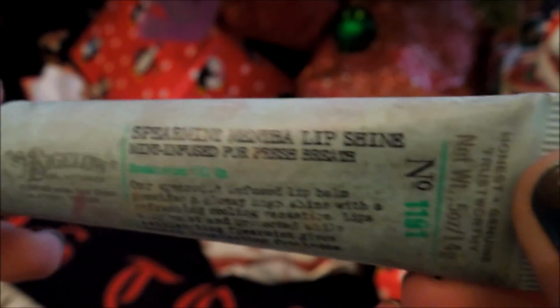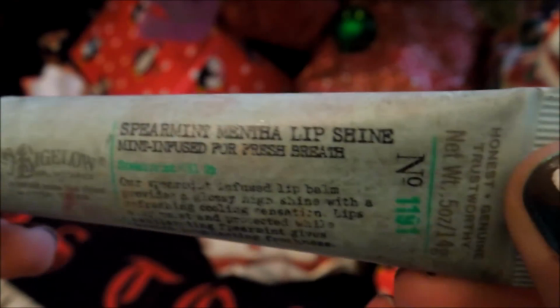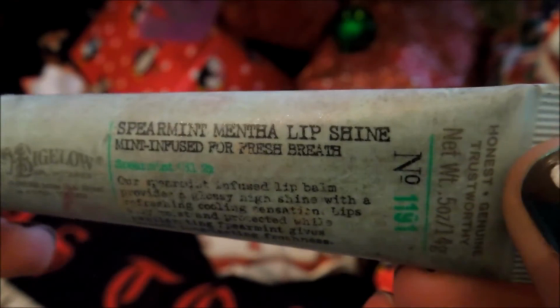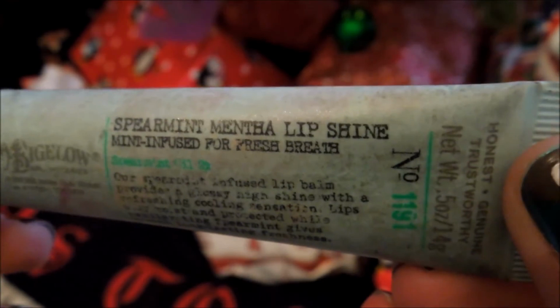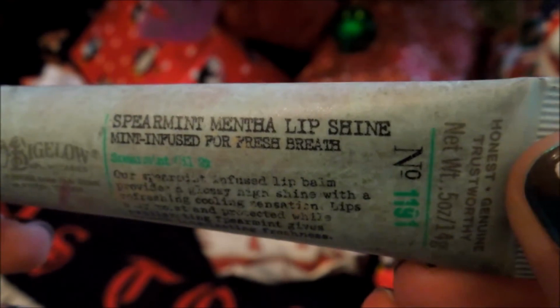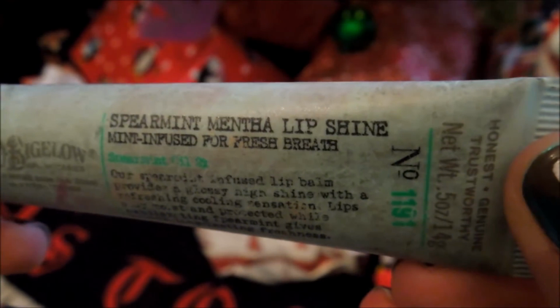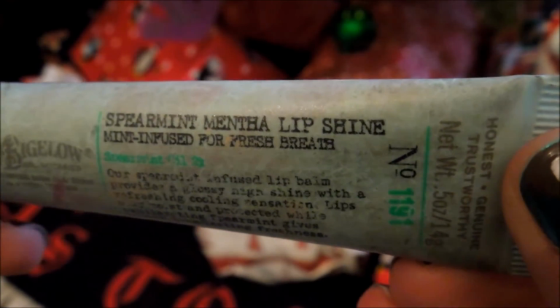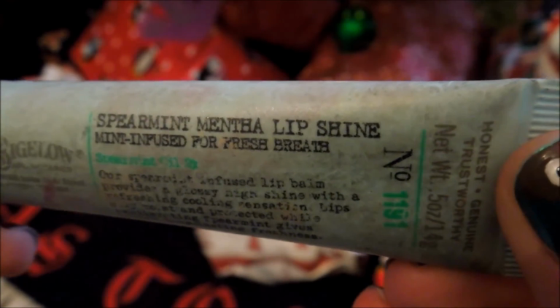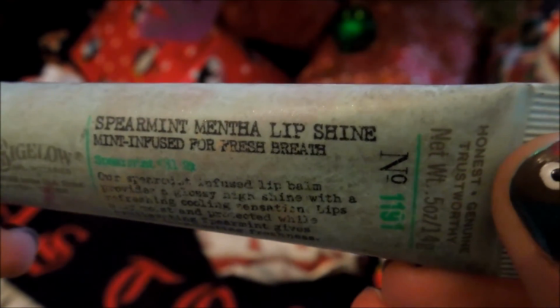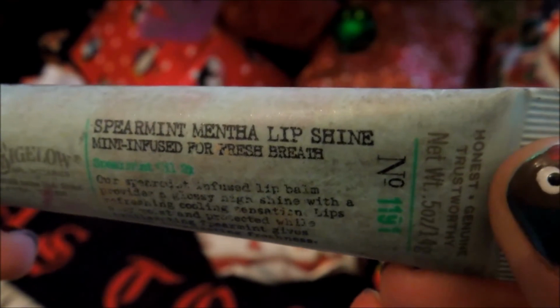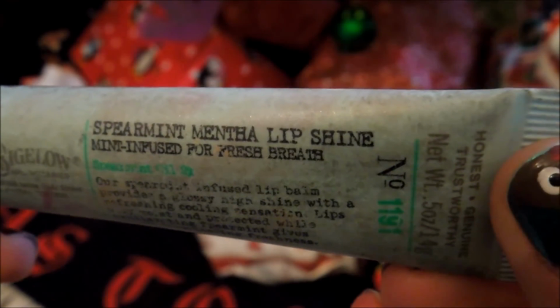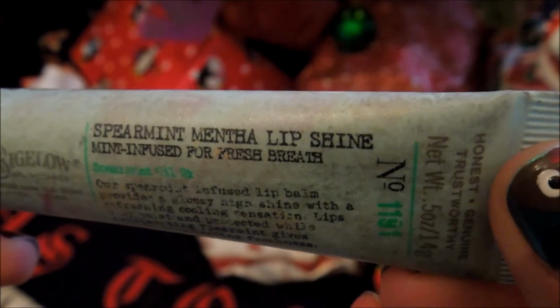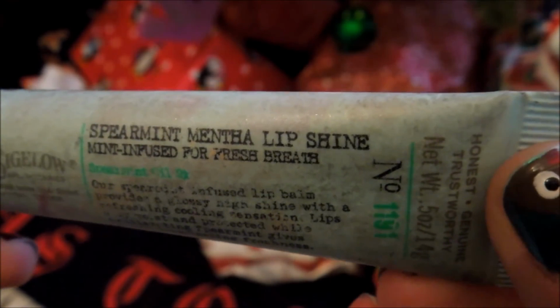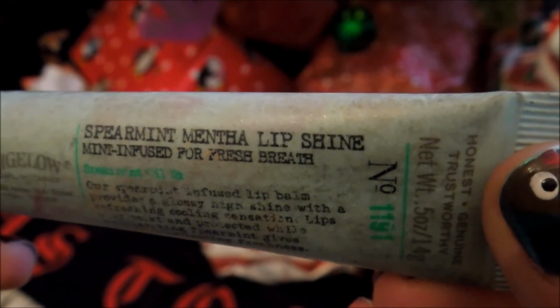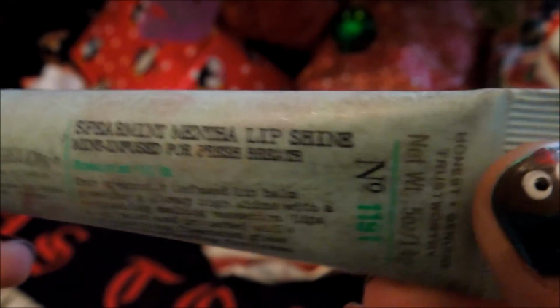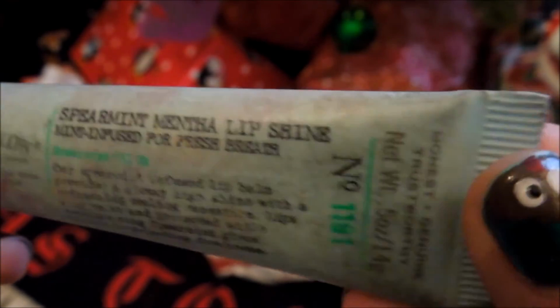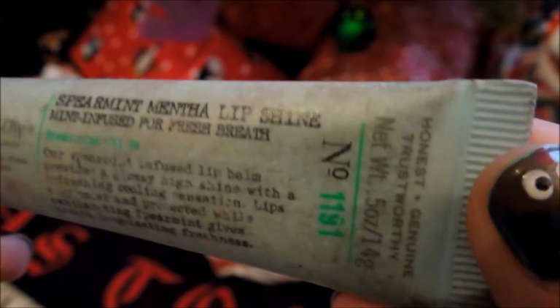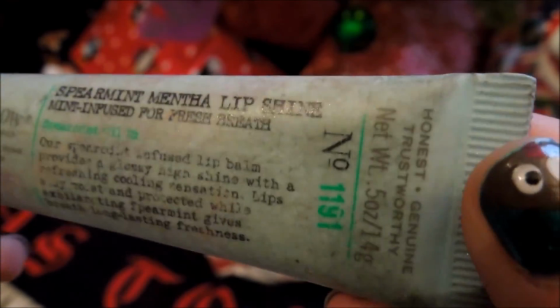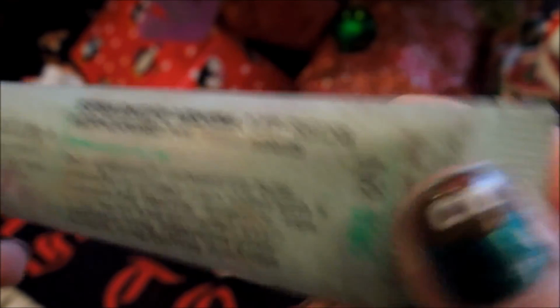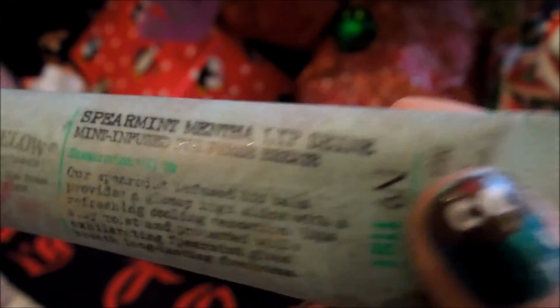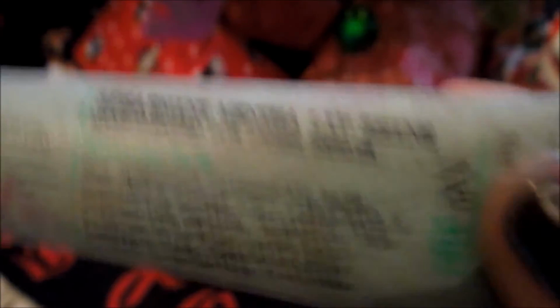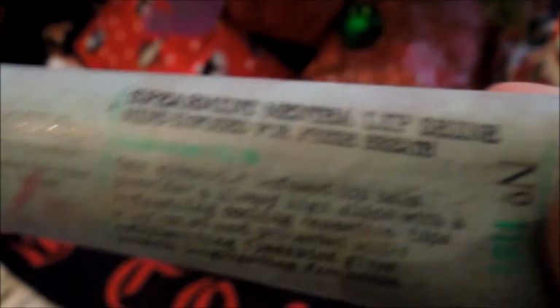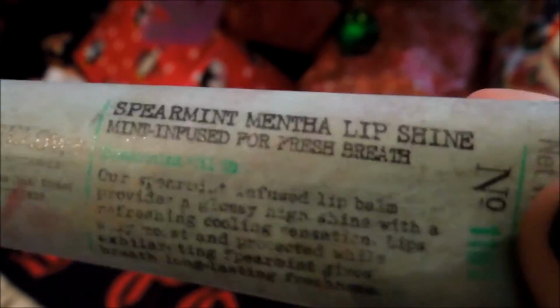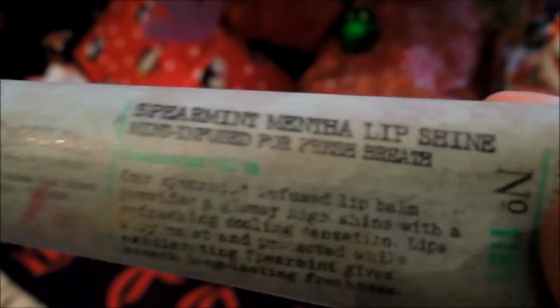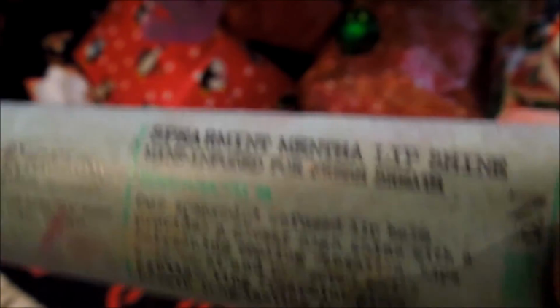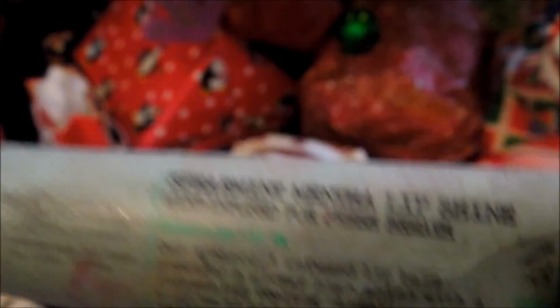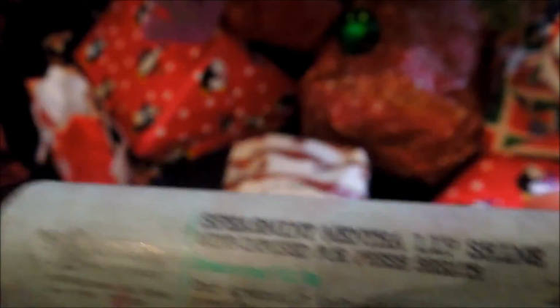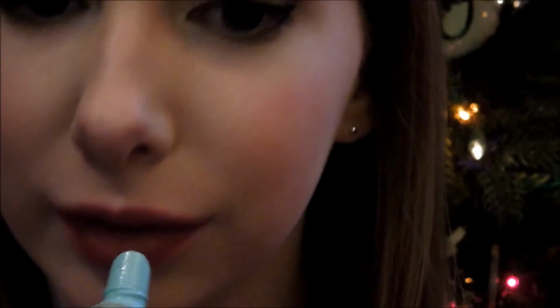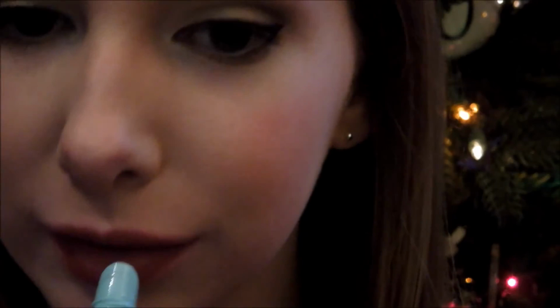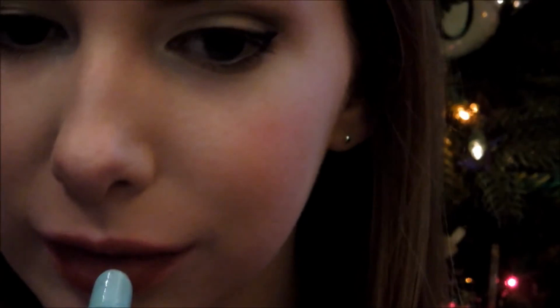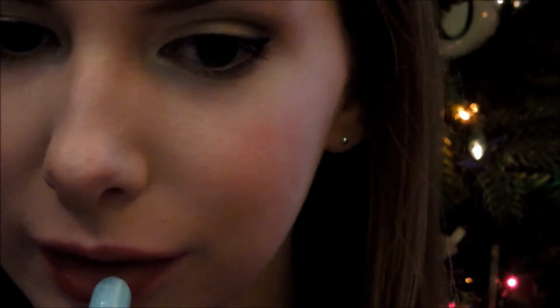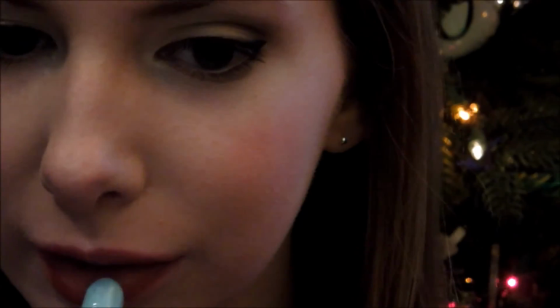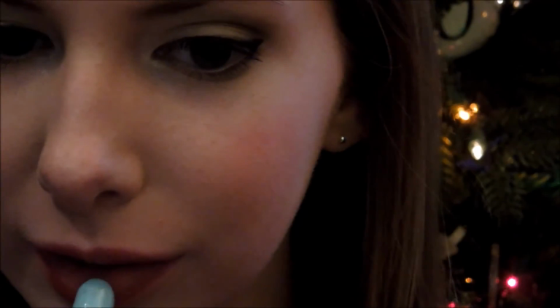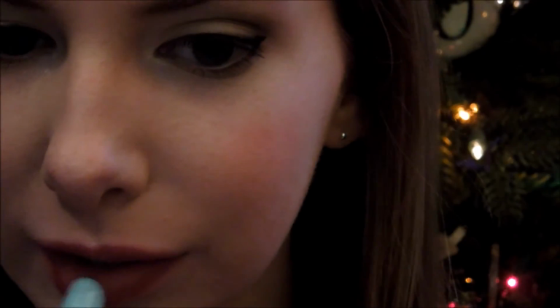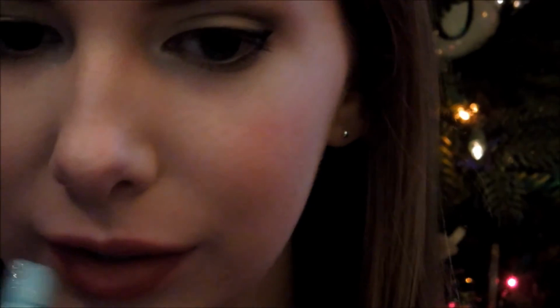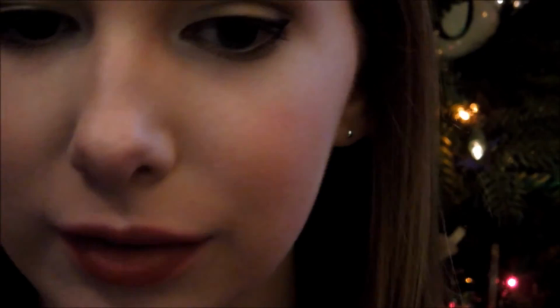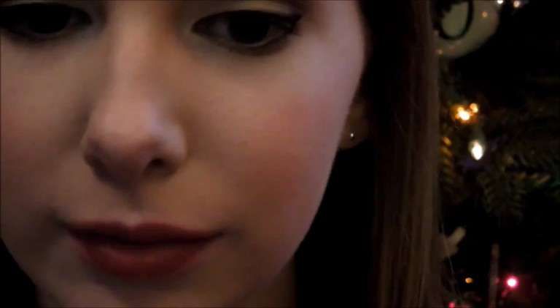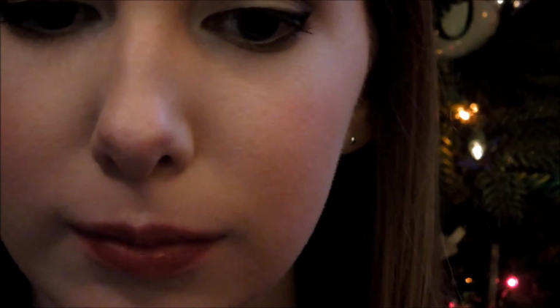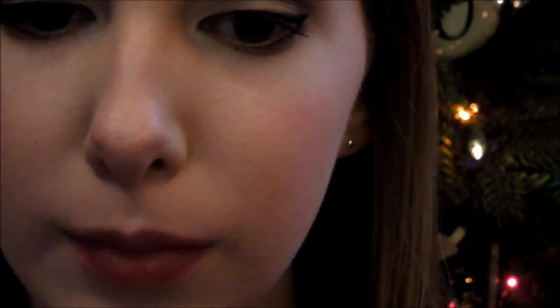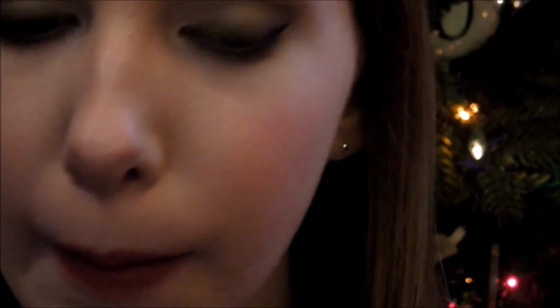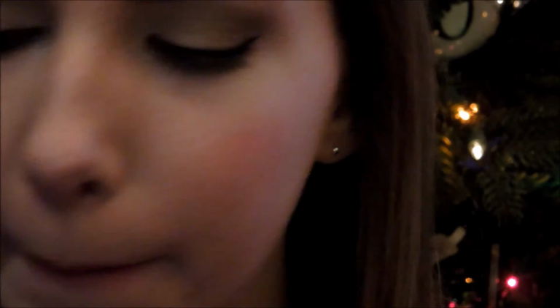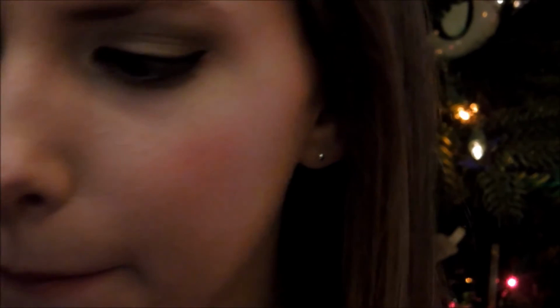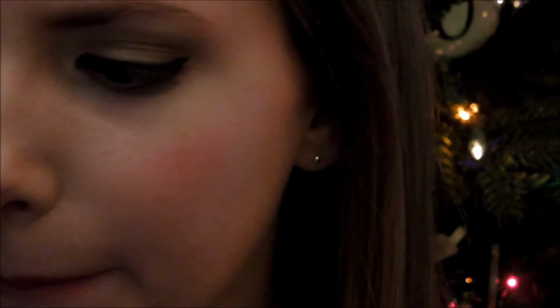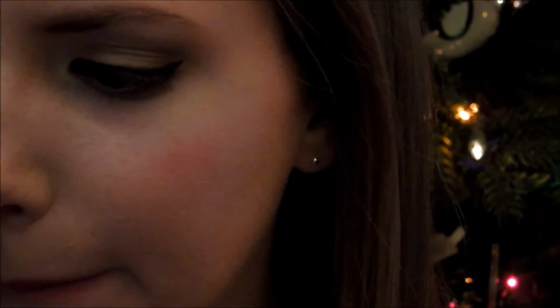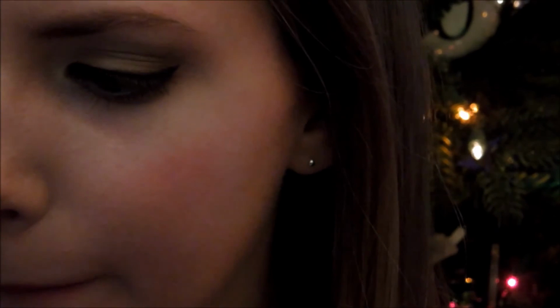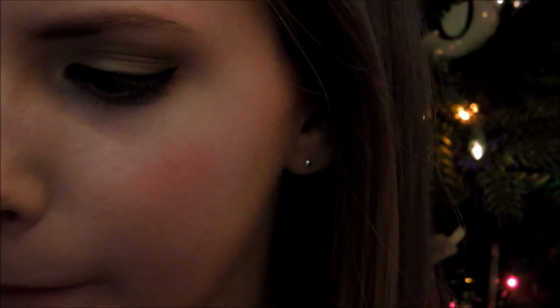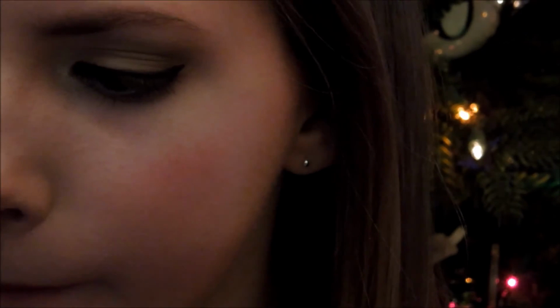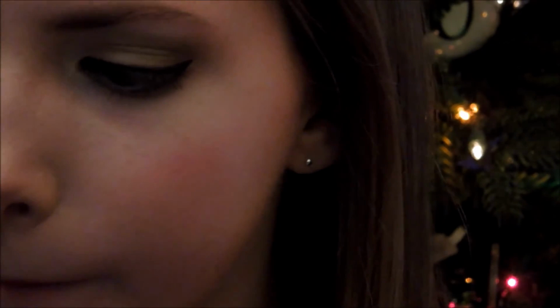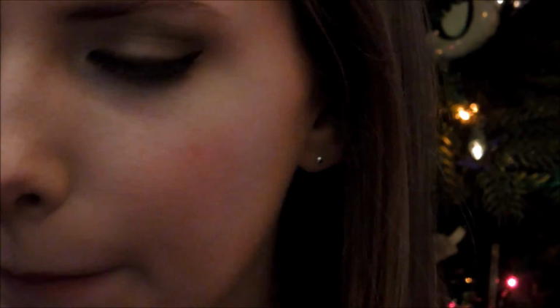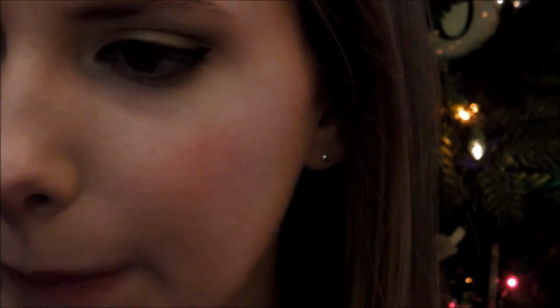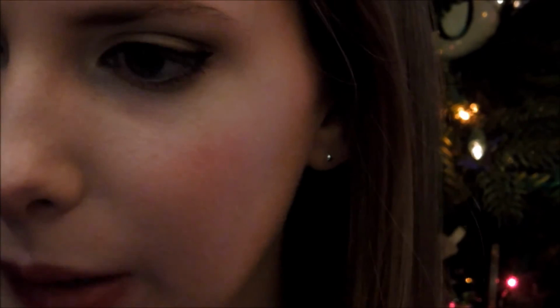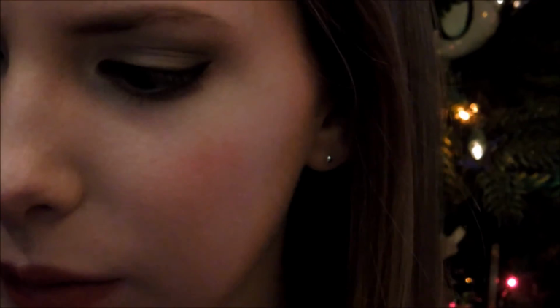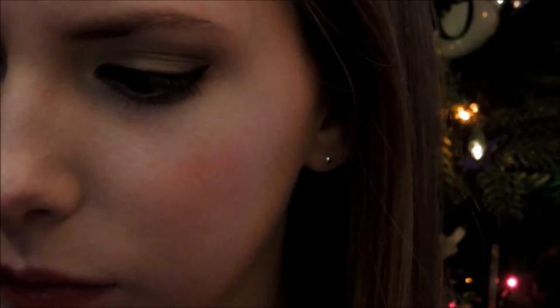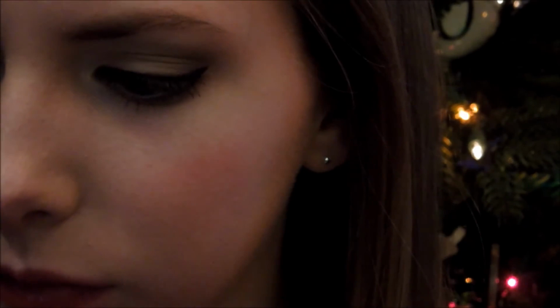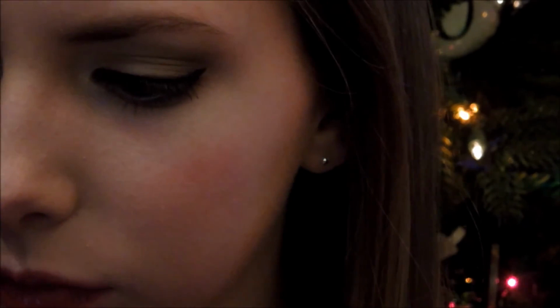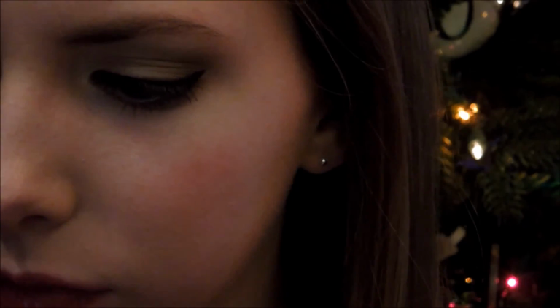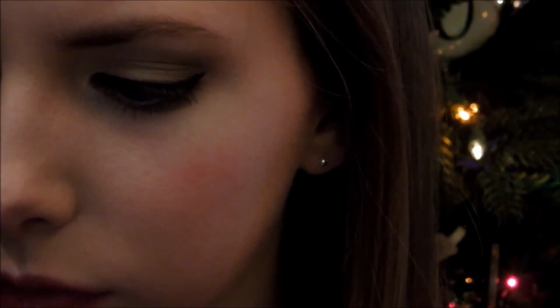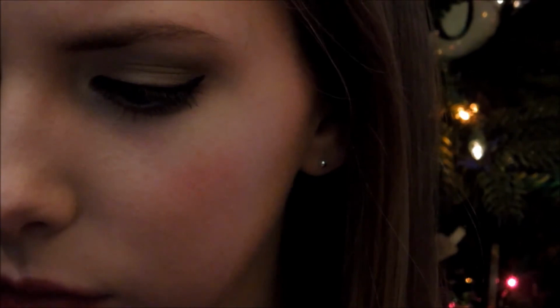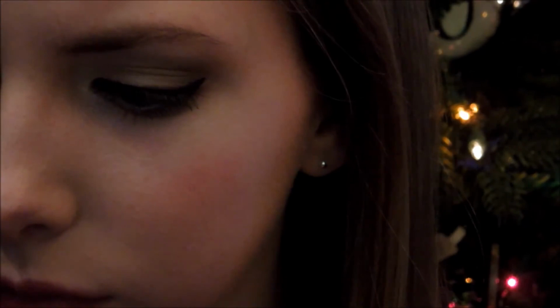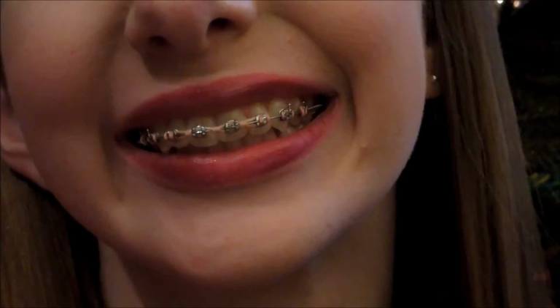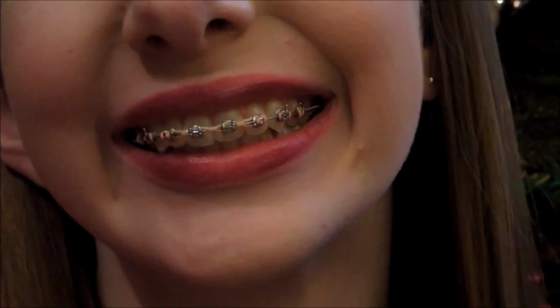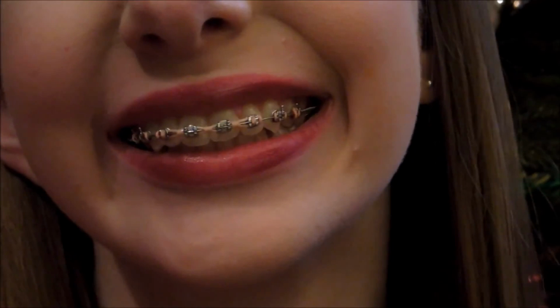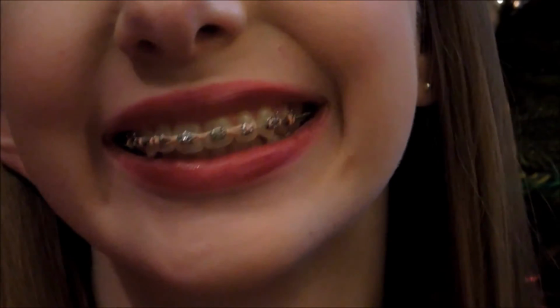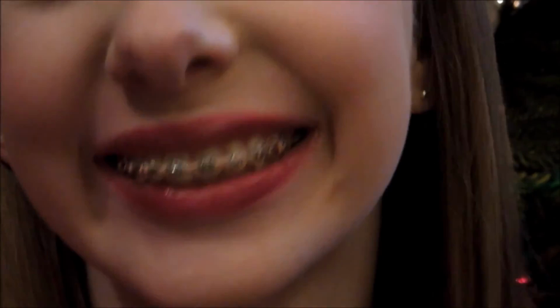Then I'm taking my Mentha Lip Shine Lip Gloss and I'm just going to apply a little bit to the center of my lips to help them look shiny and more full.